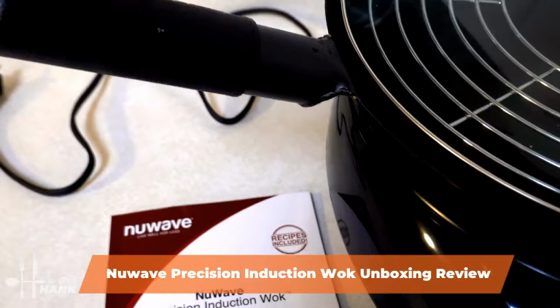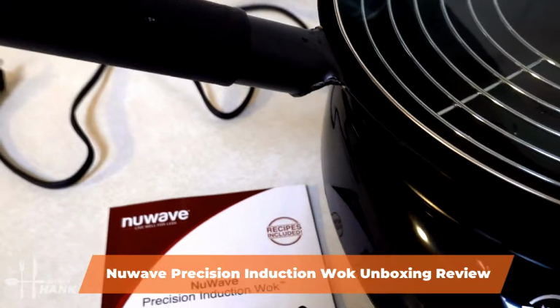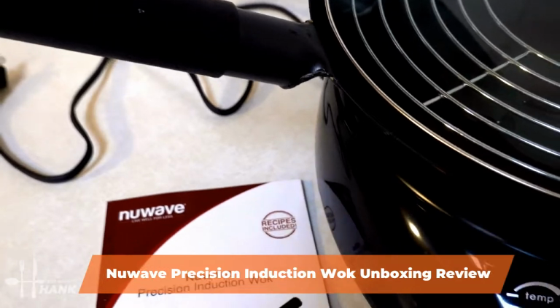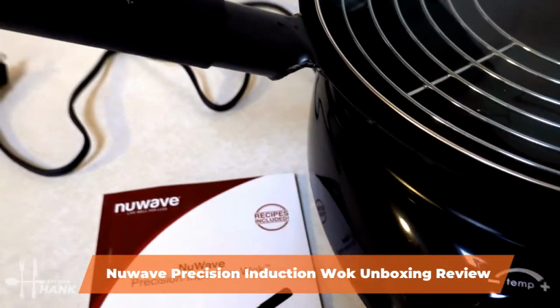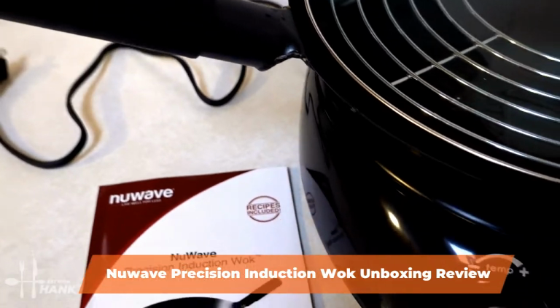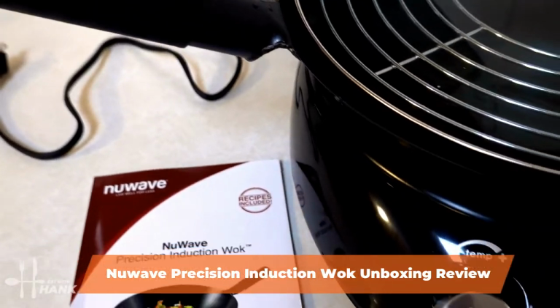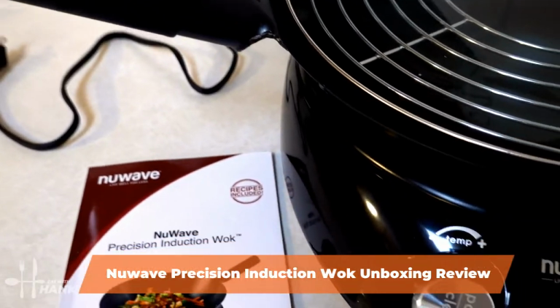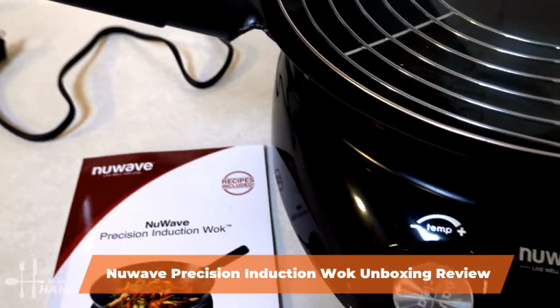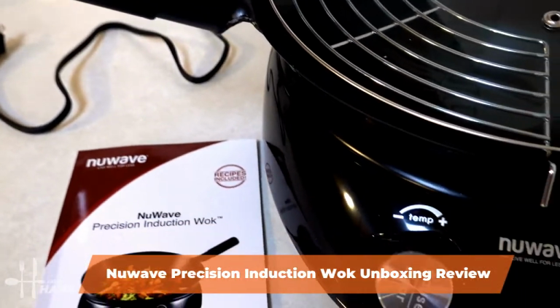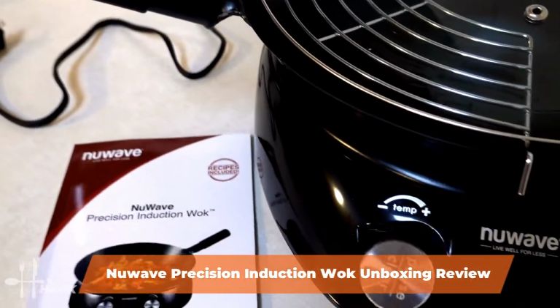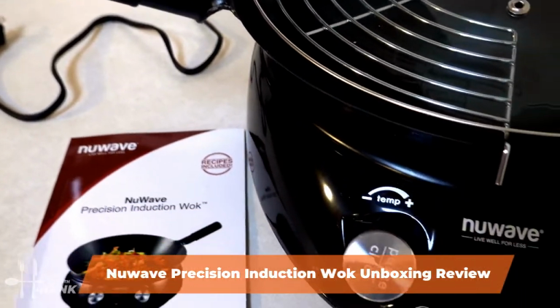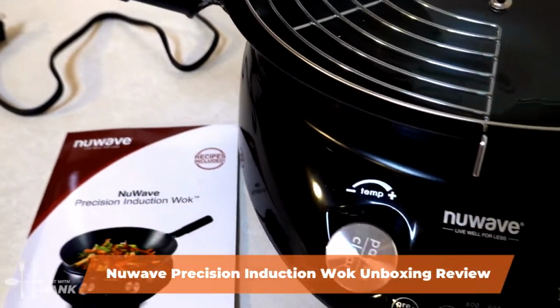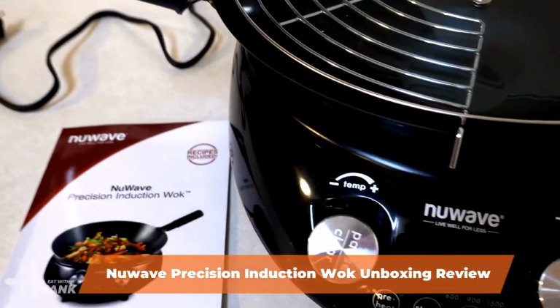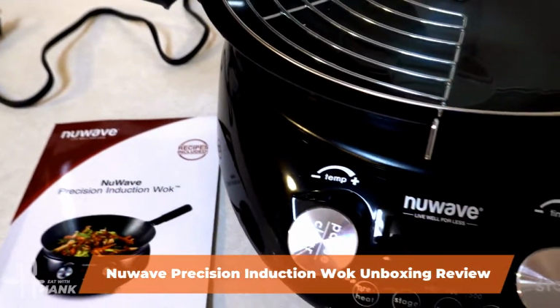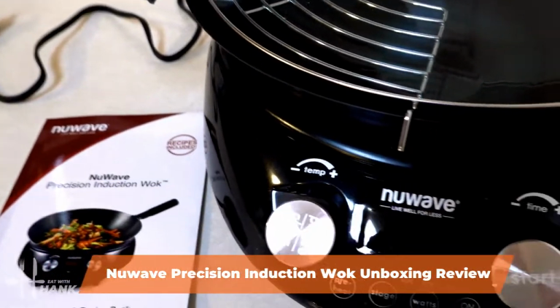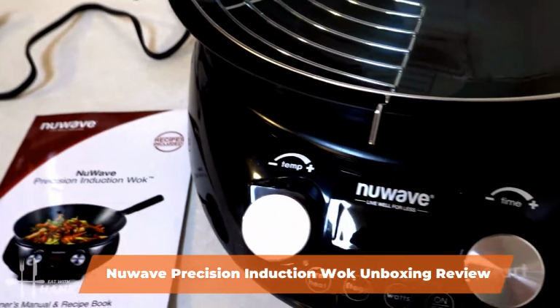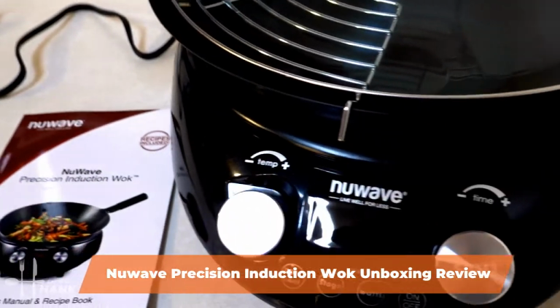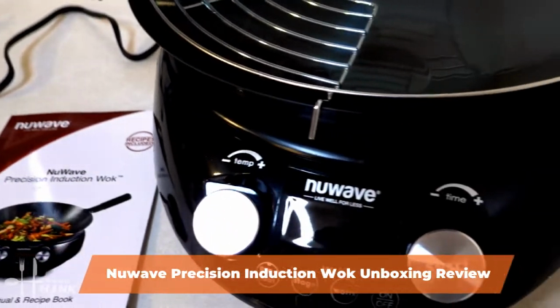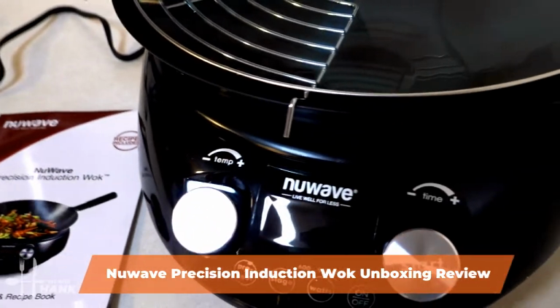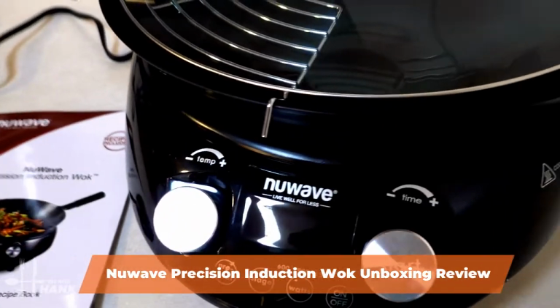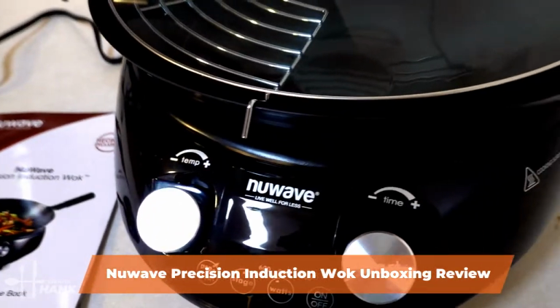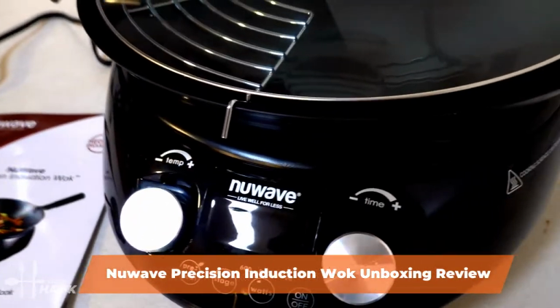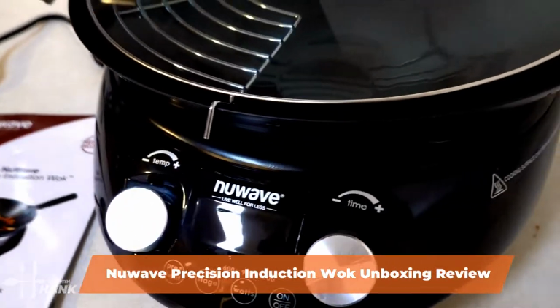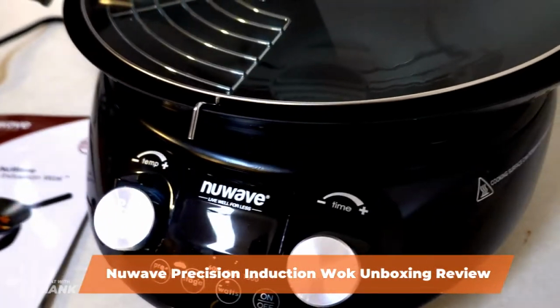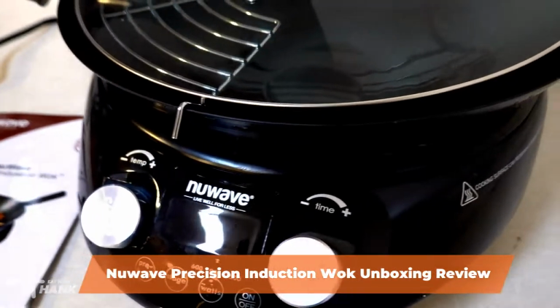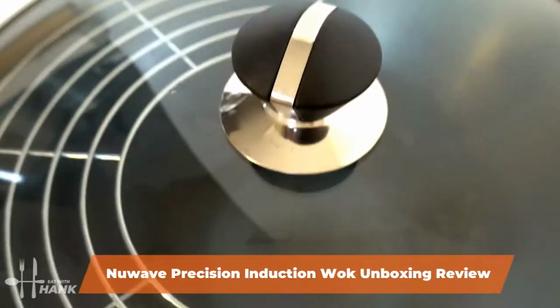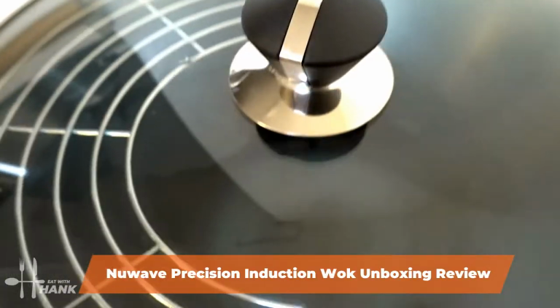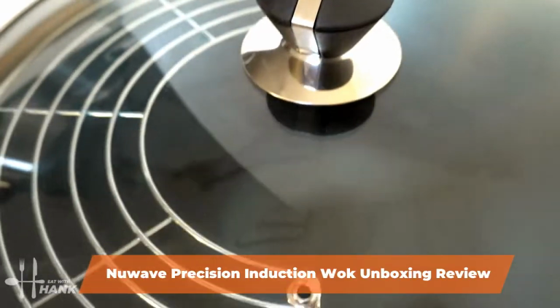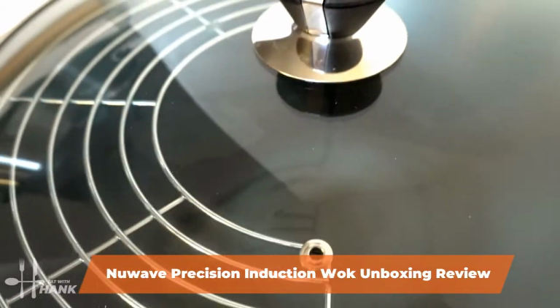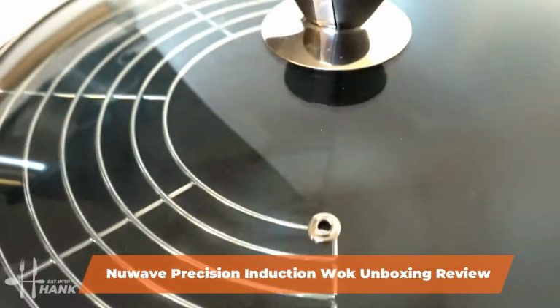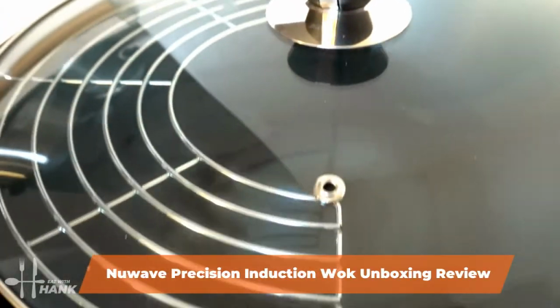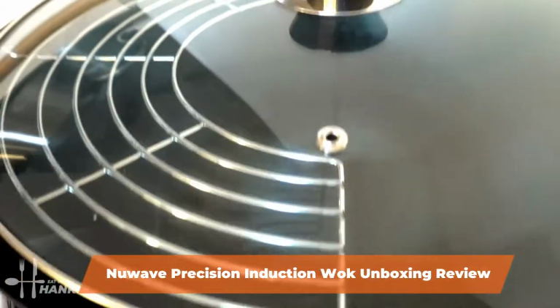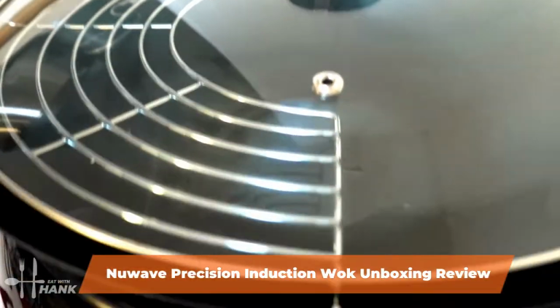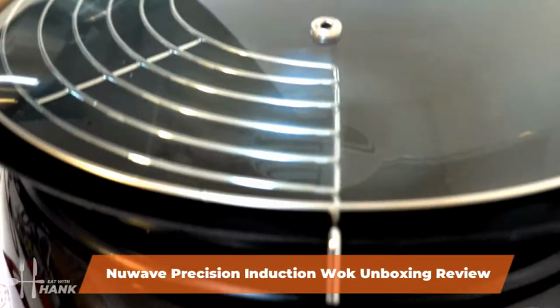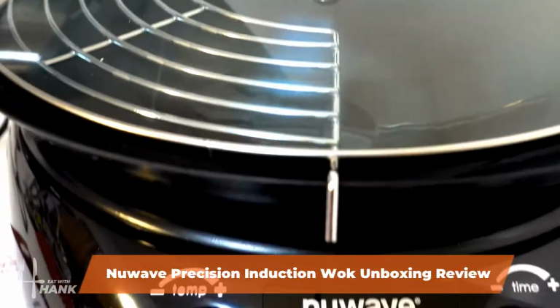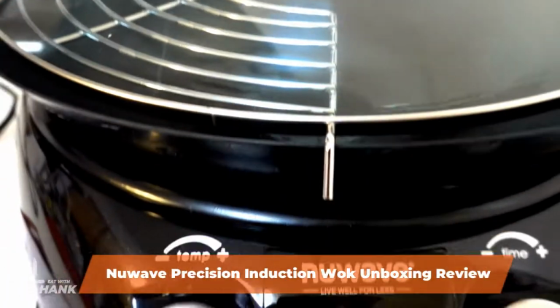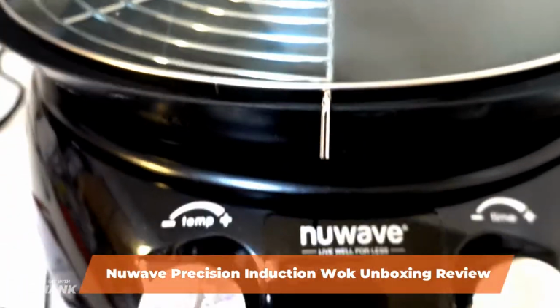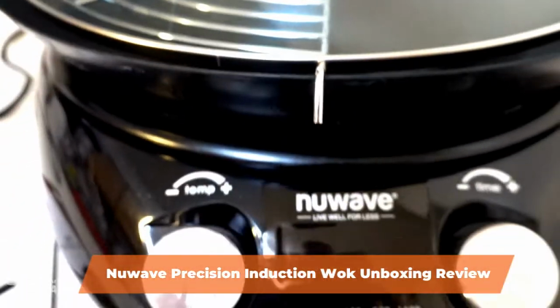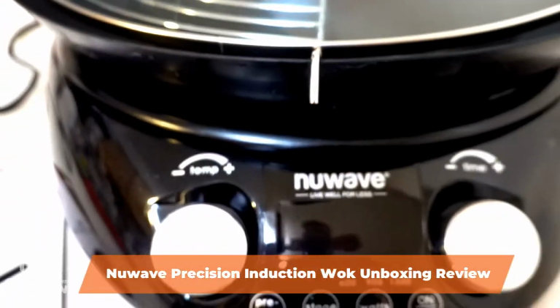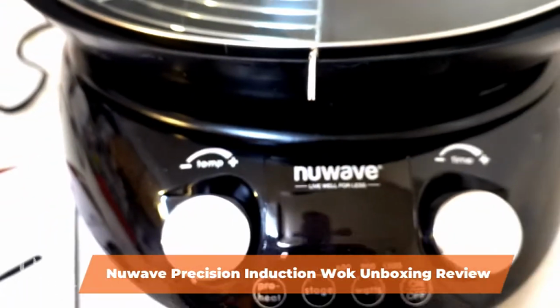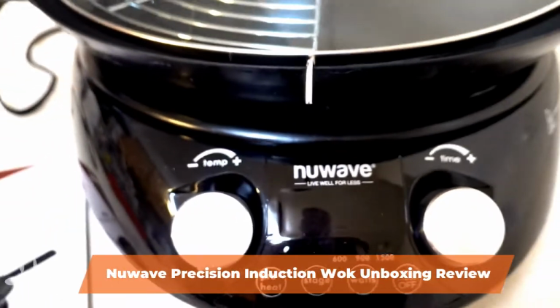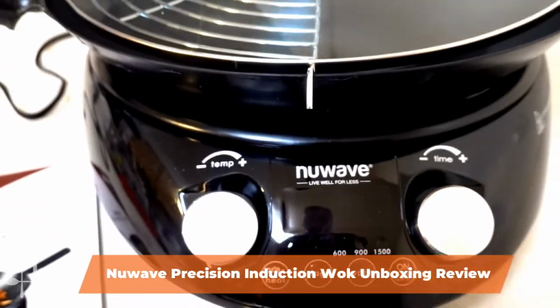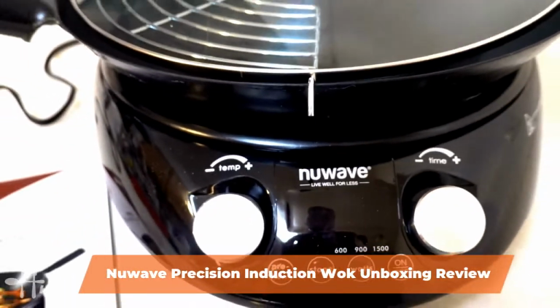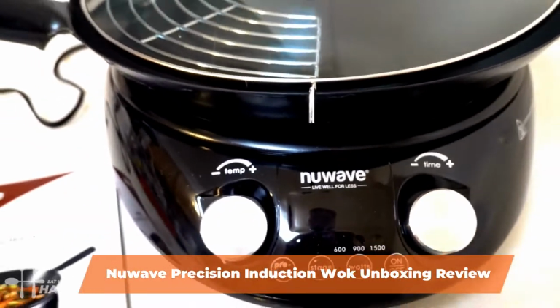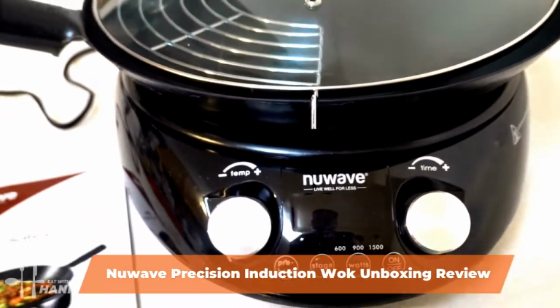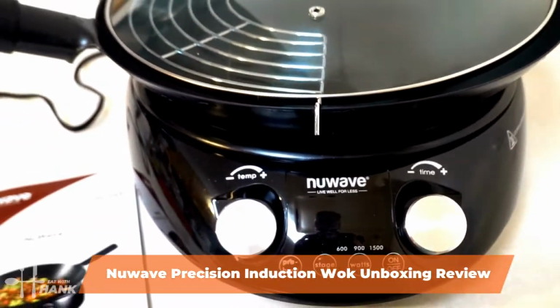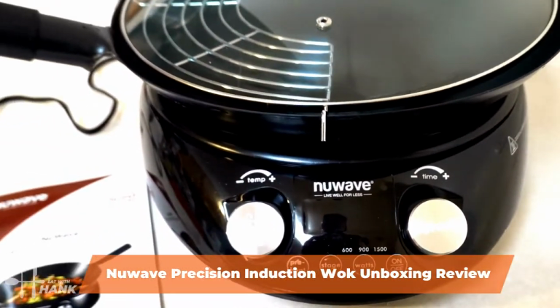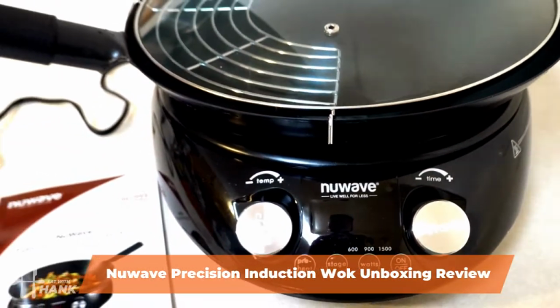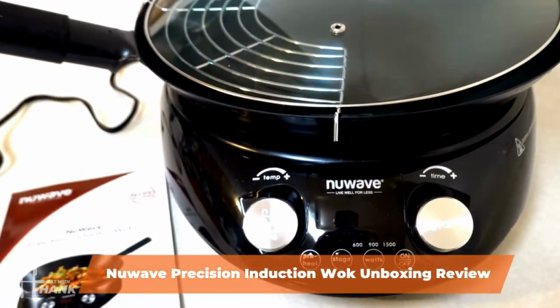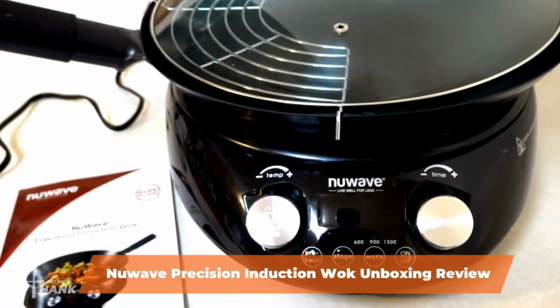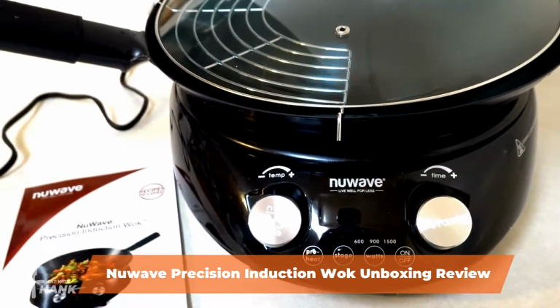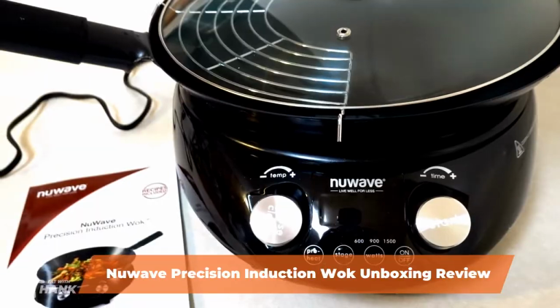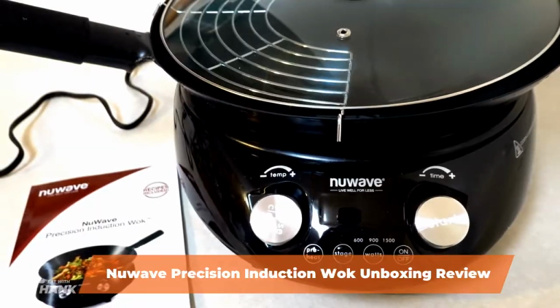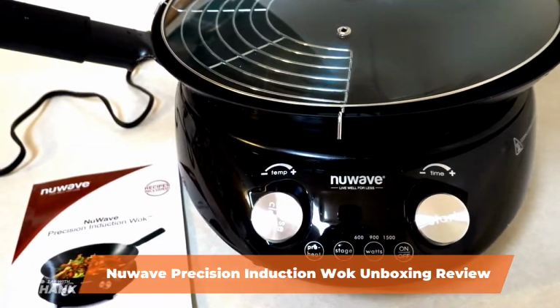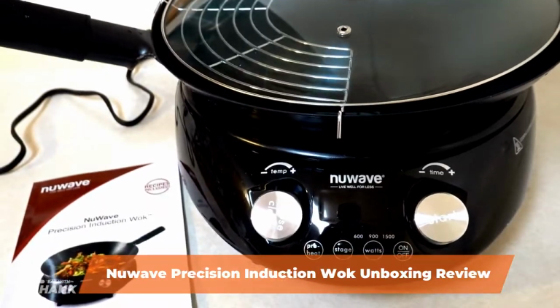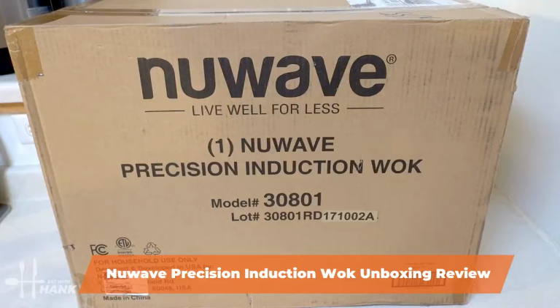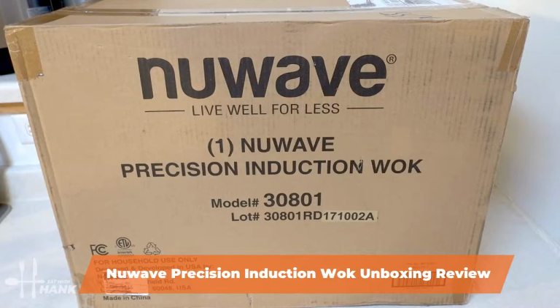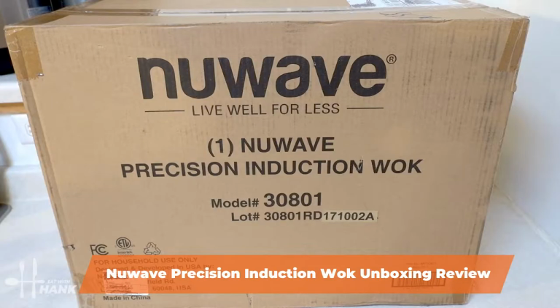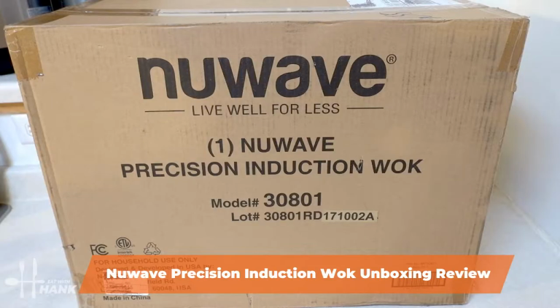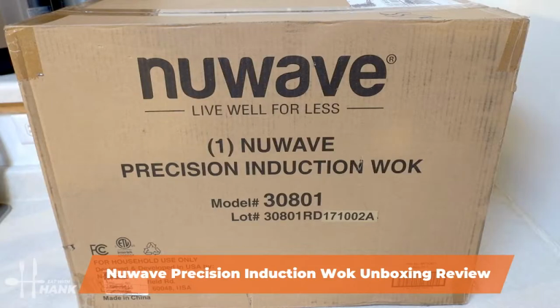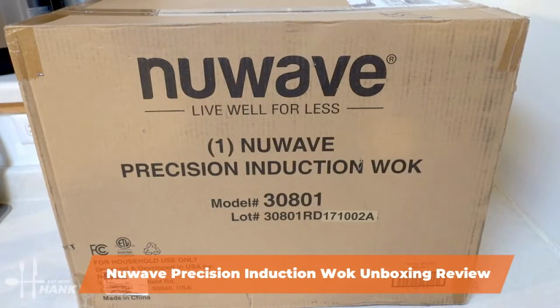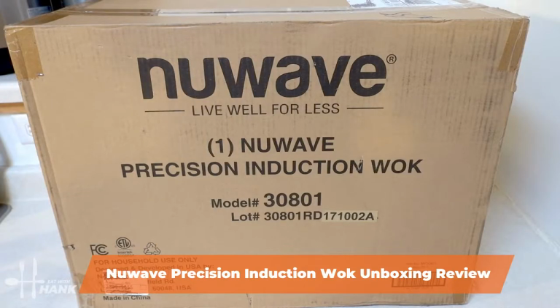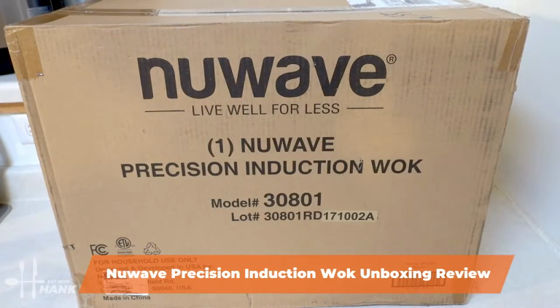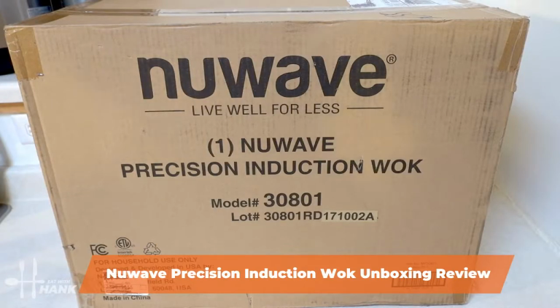Today in this video we're doing an unboxing review of the Nui Precision Induction Wok. Let's begin.